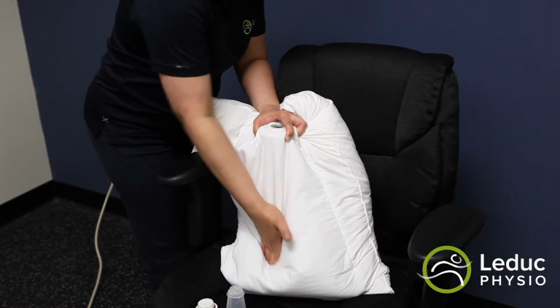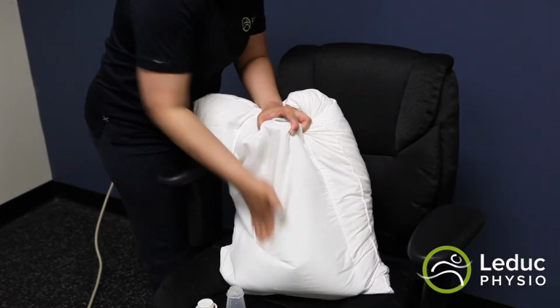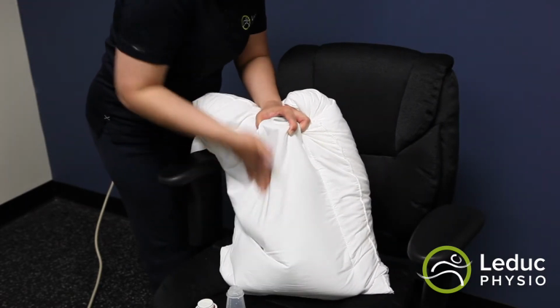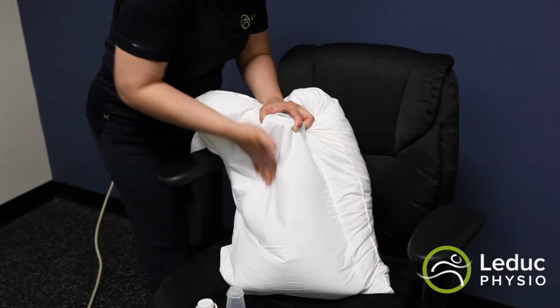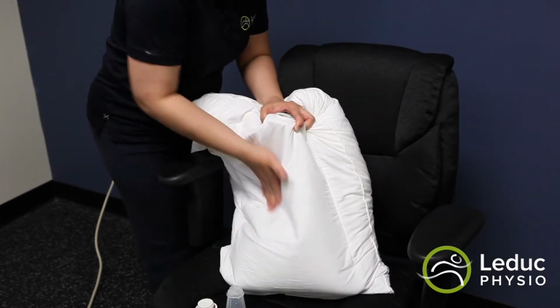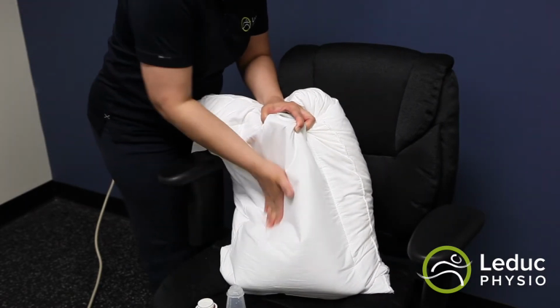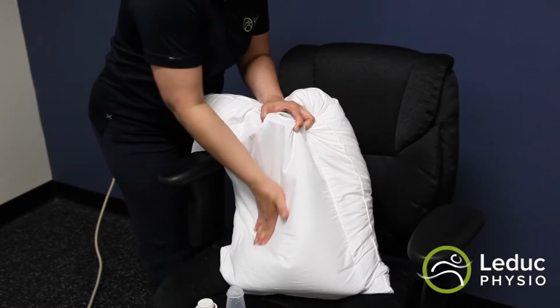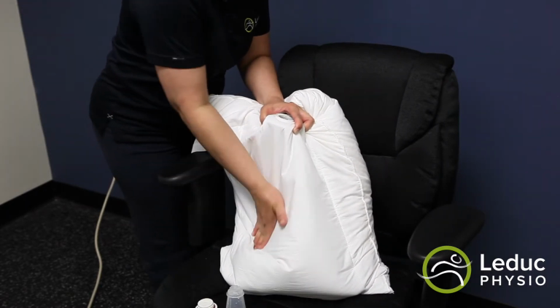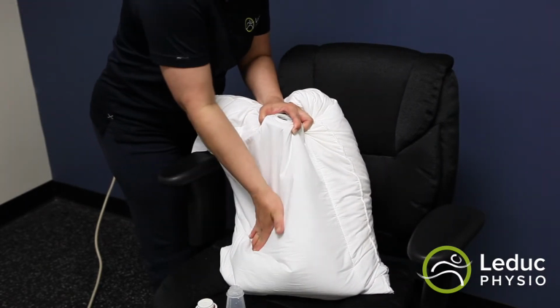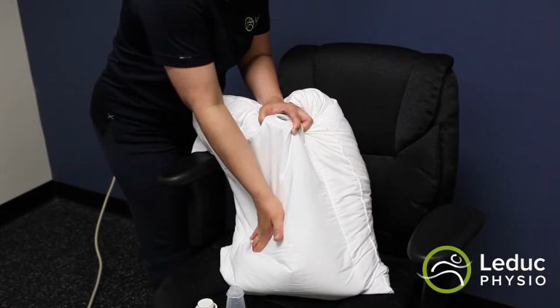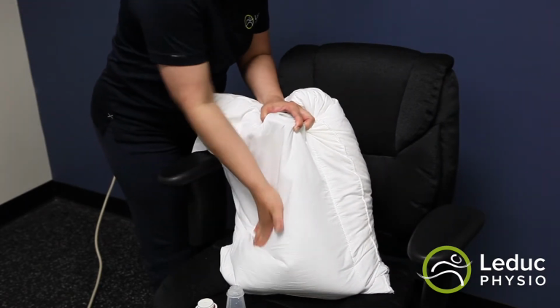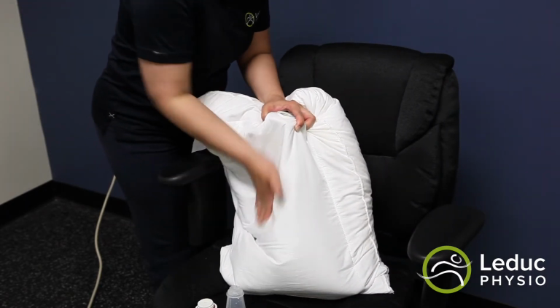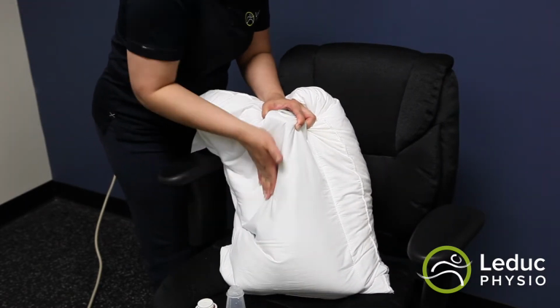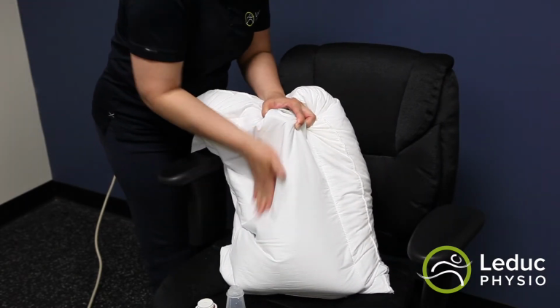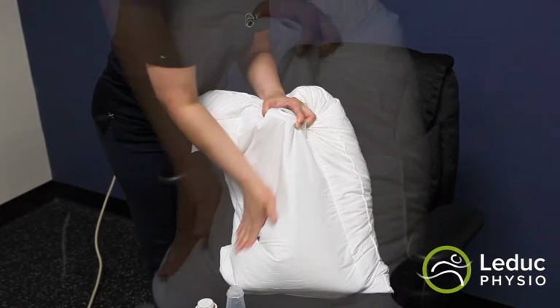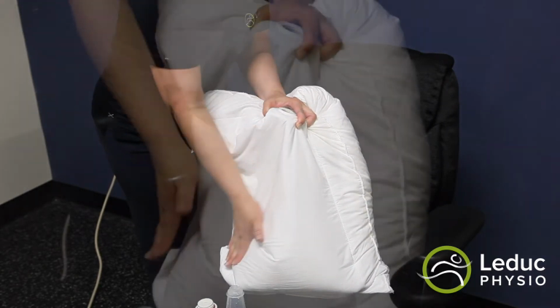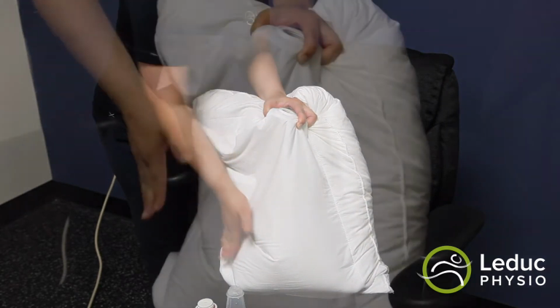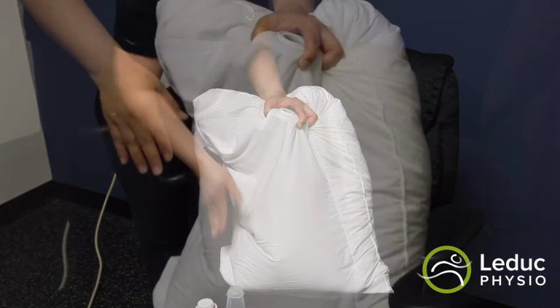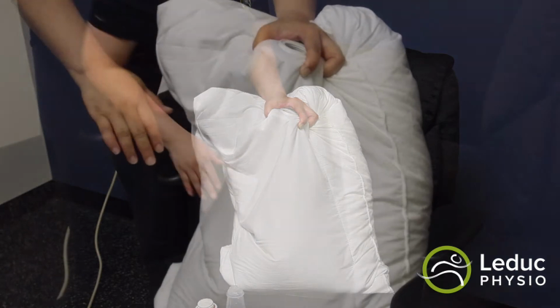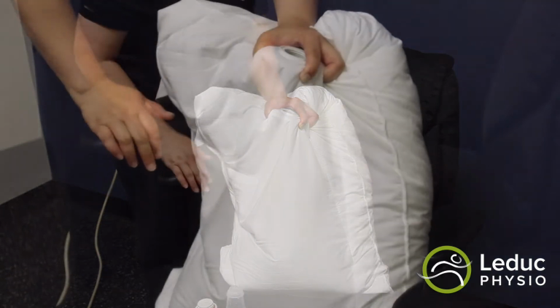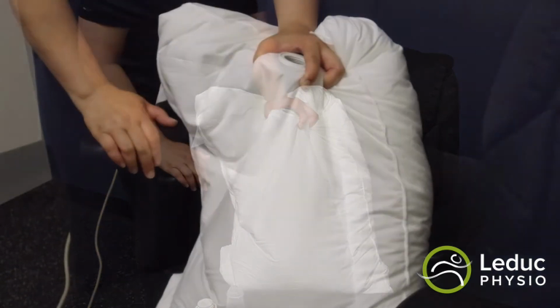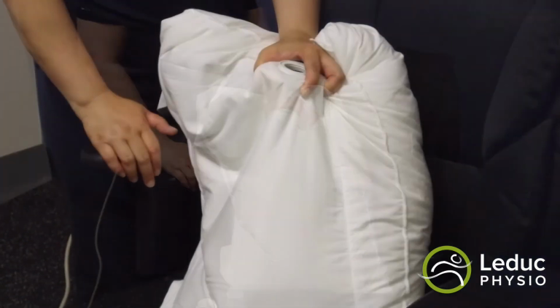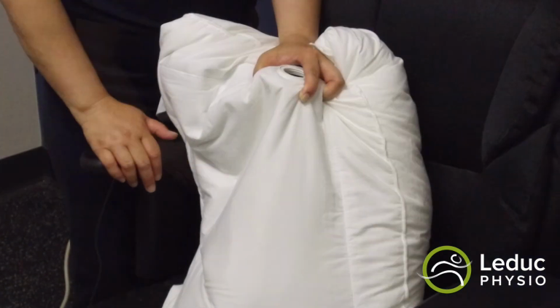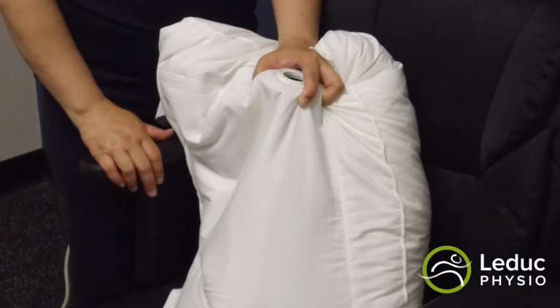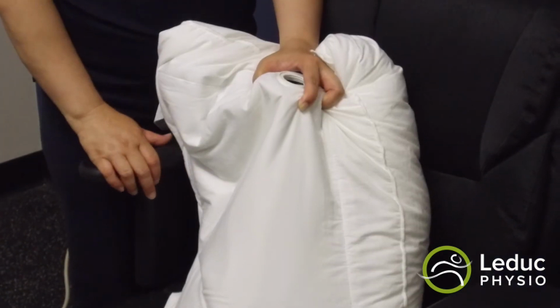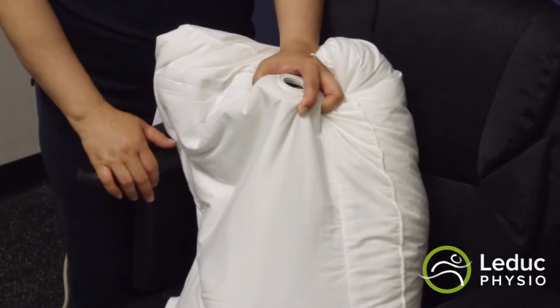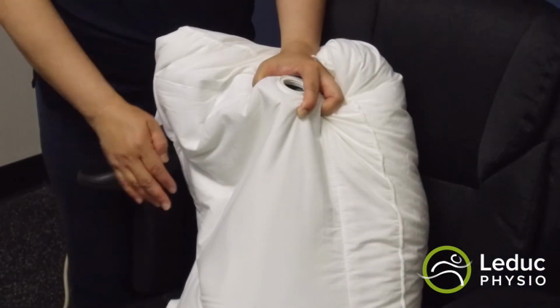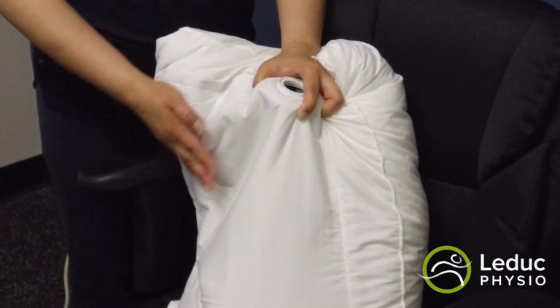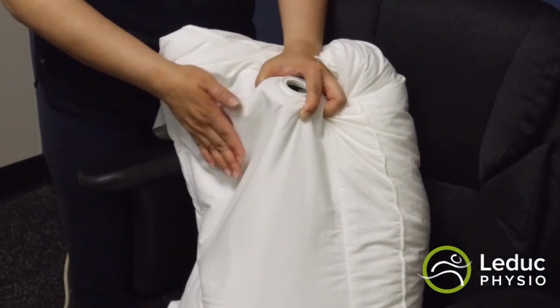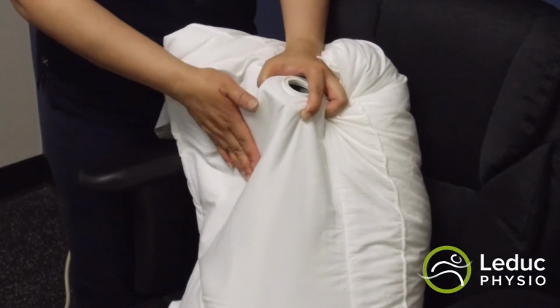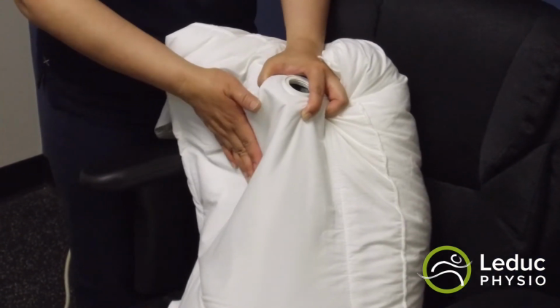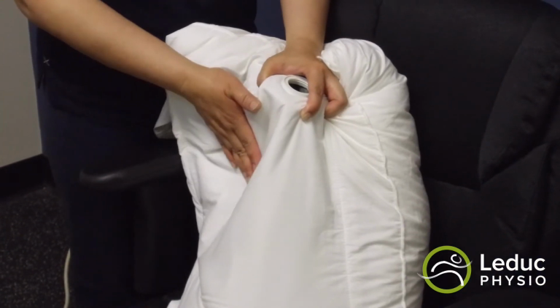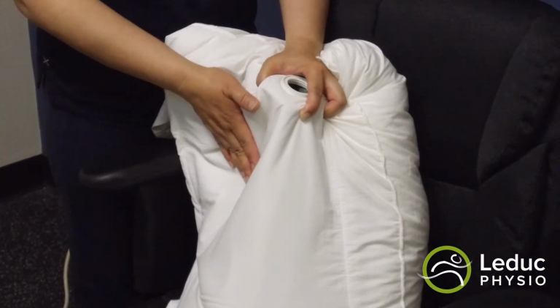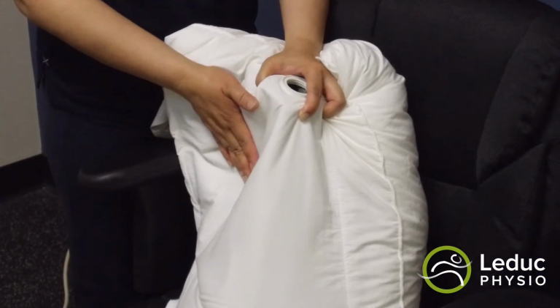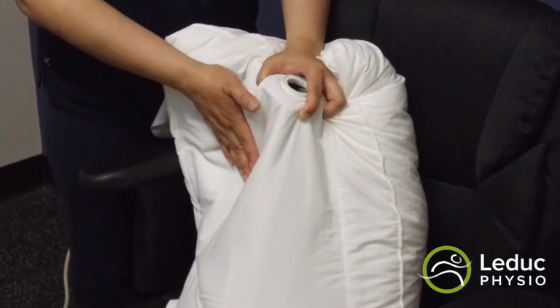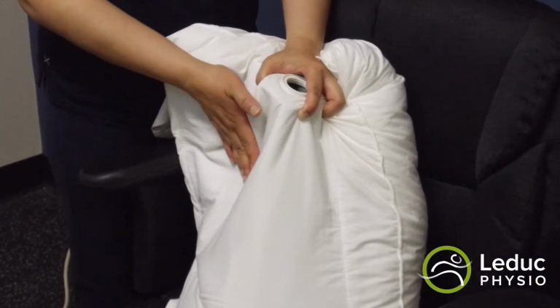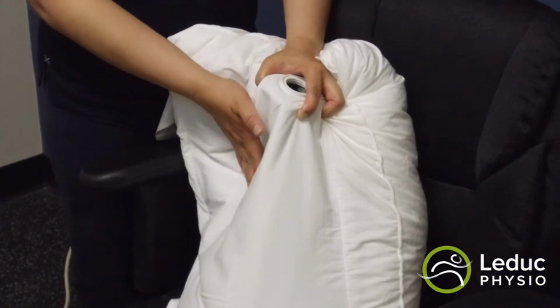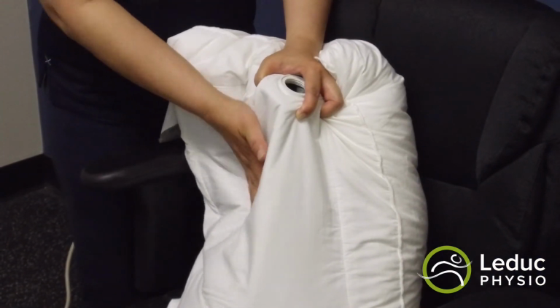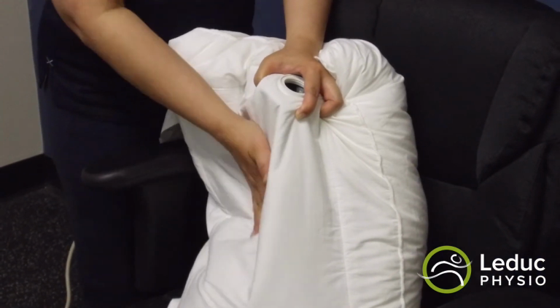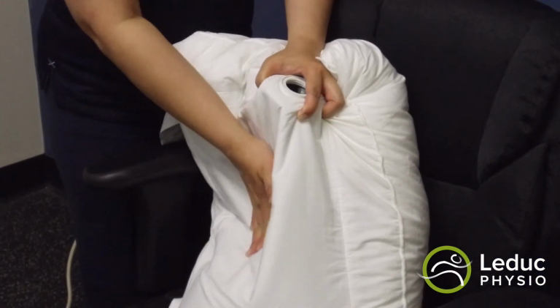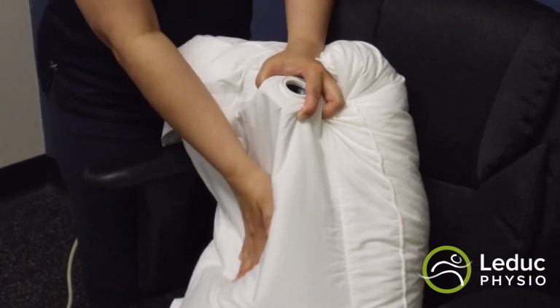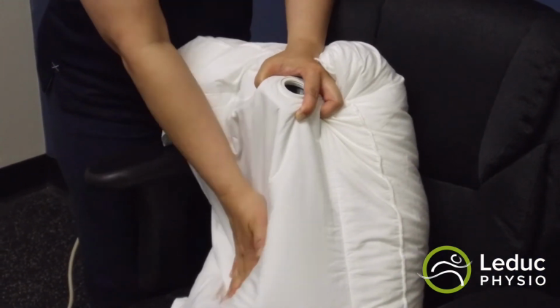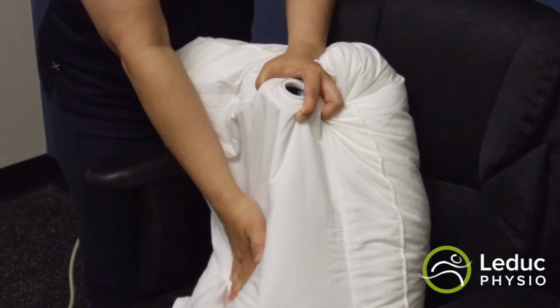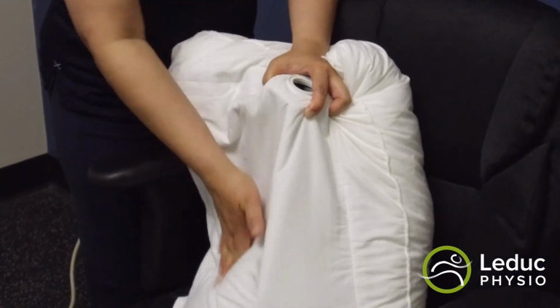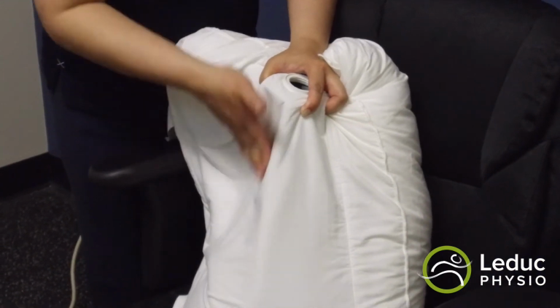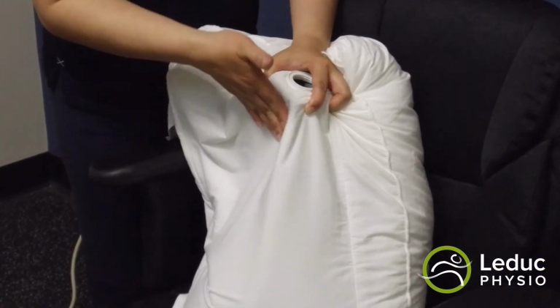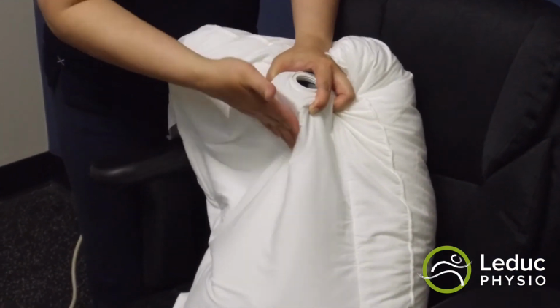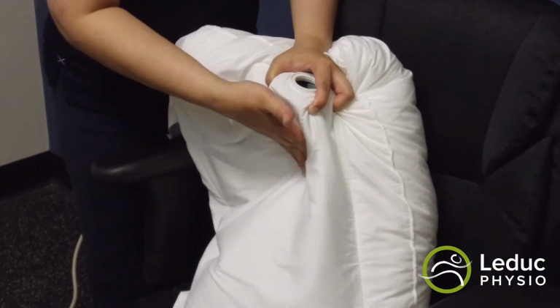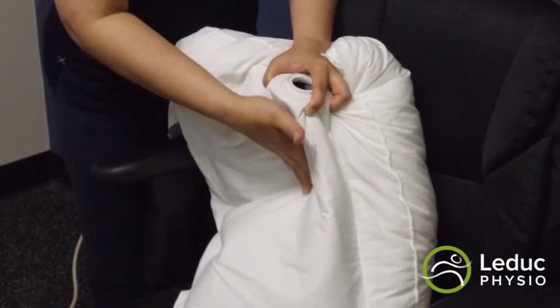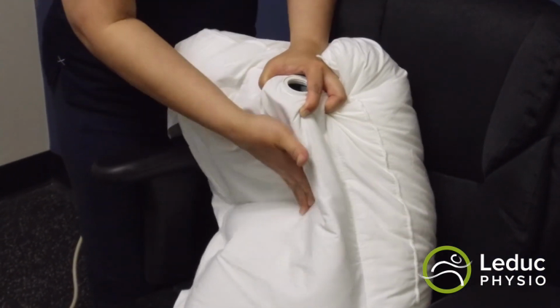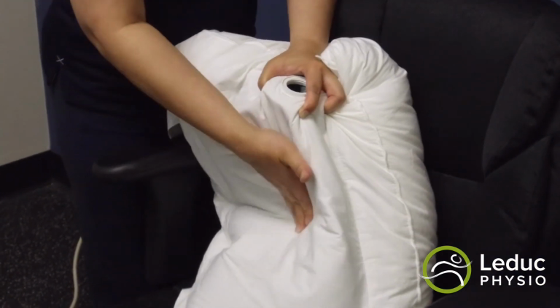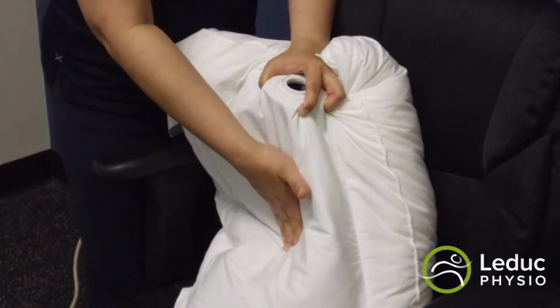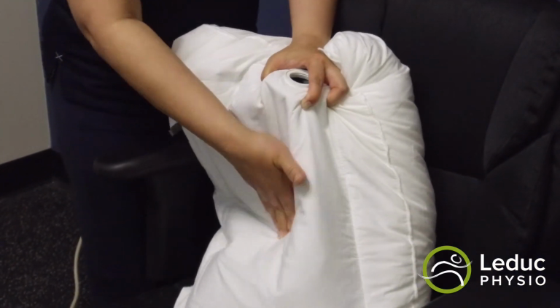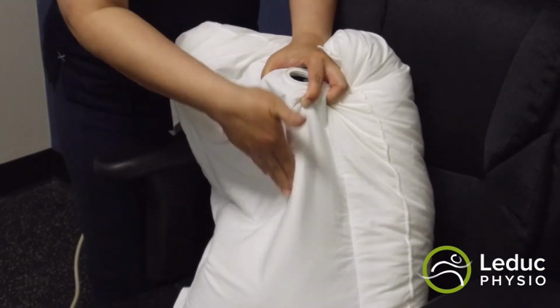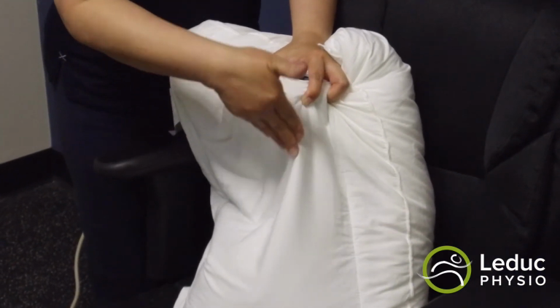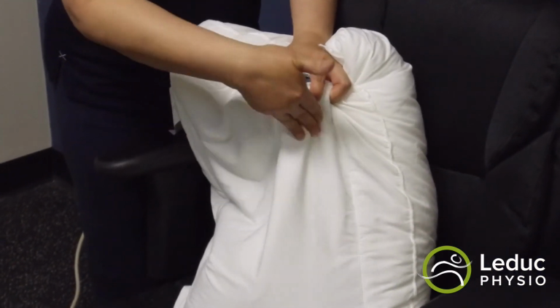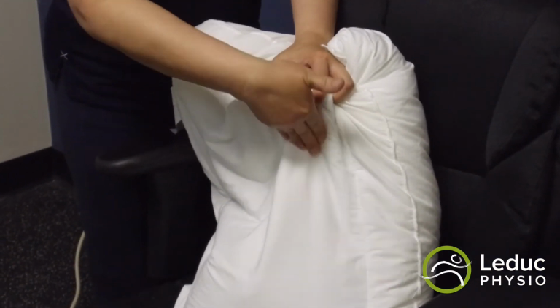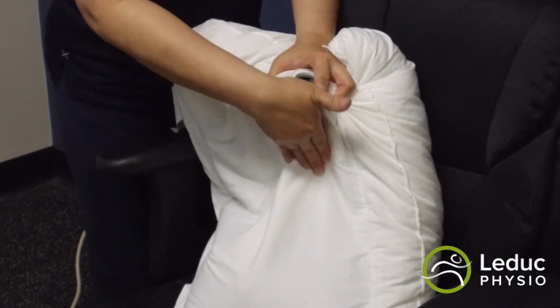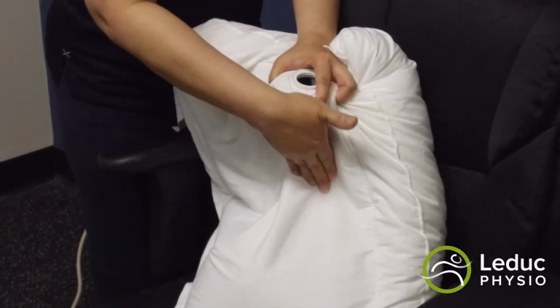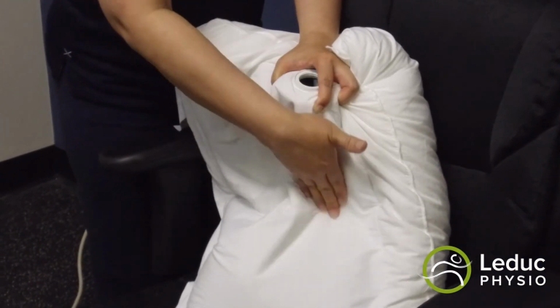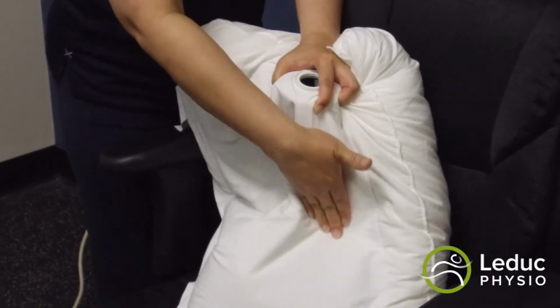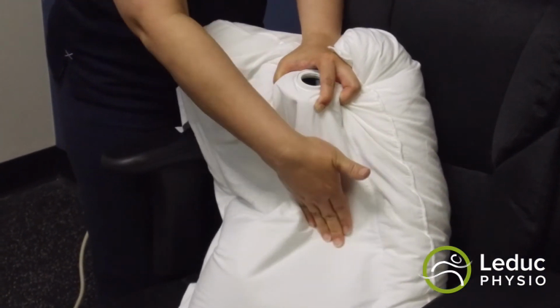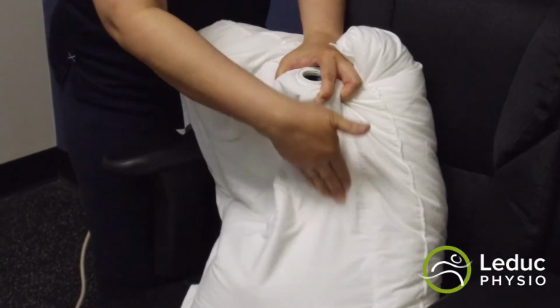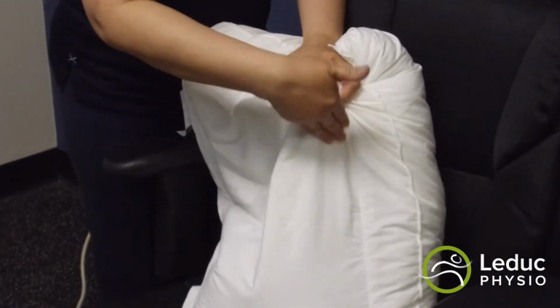Step 6: continue to apply light pressure to the top portion of the pouch while replacing the valve cap.